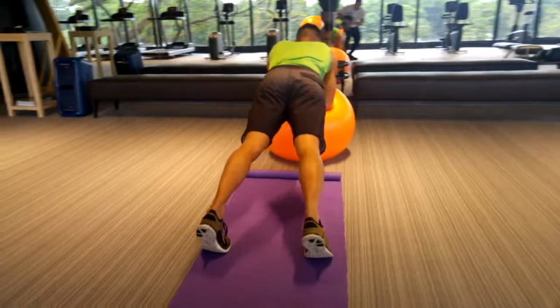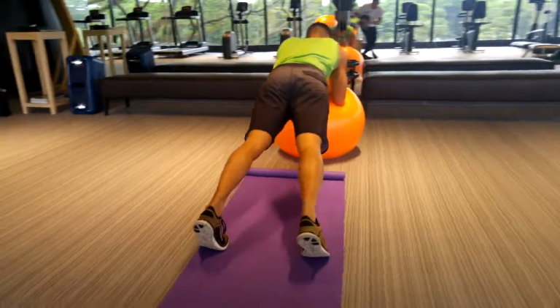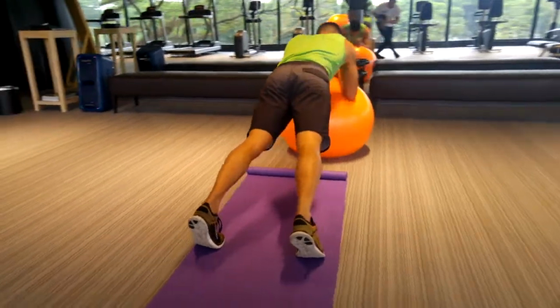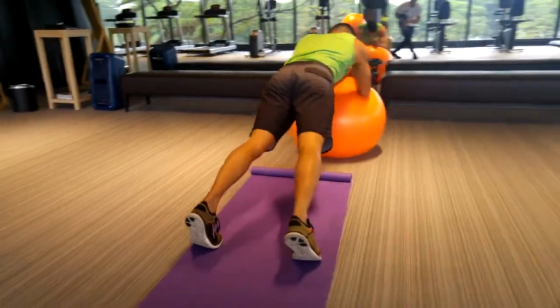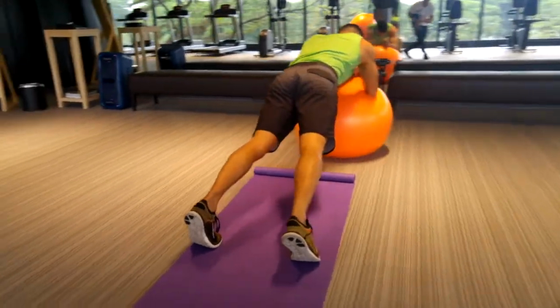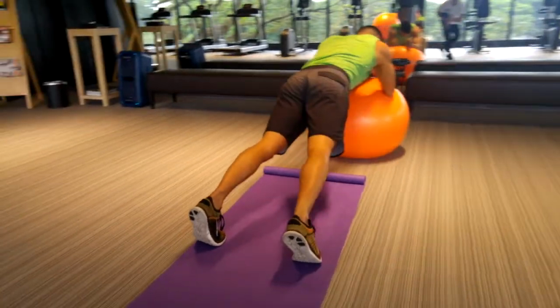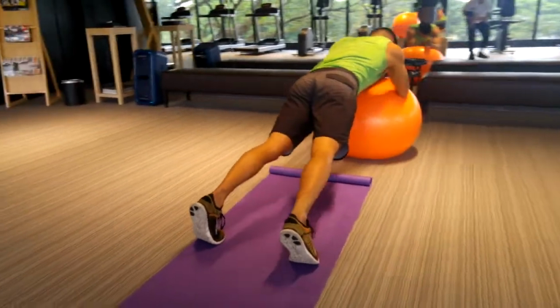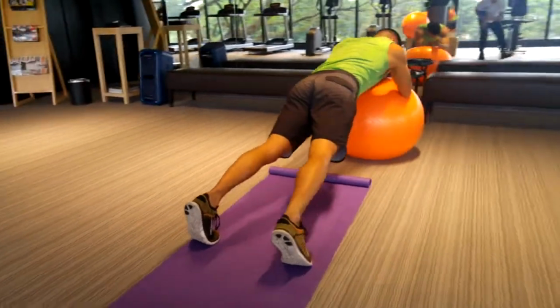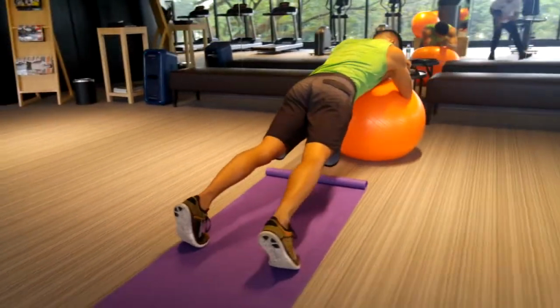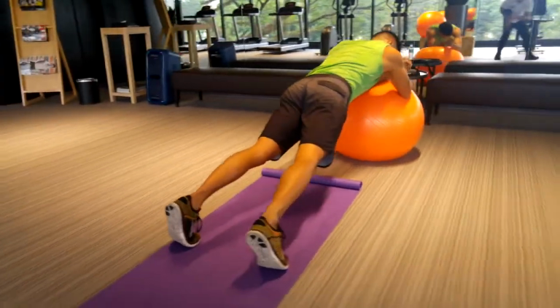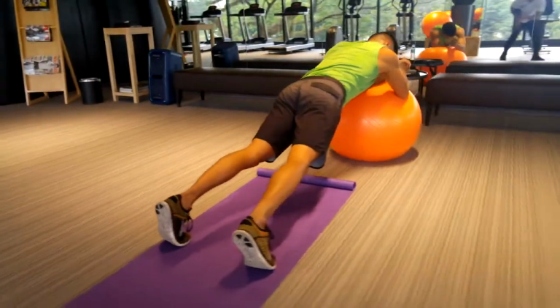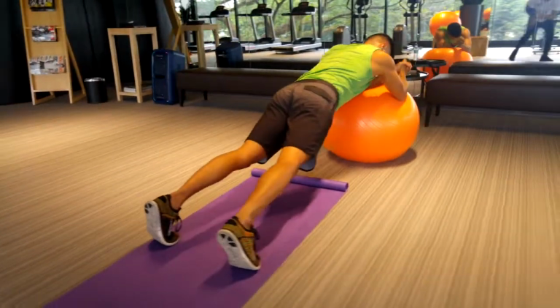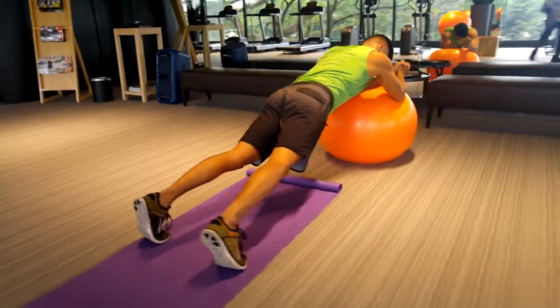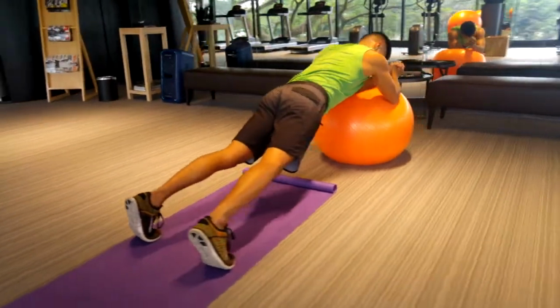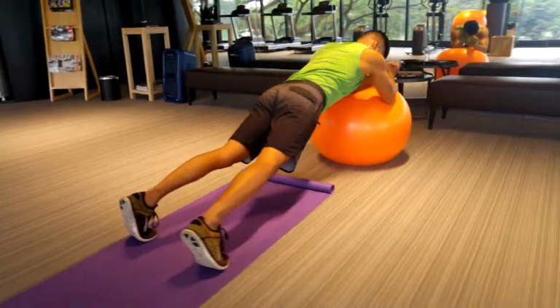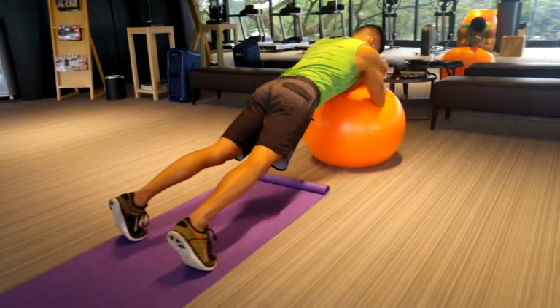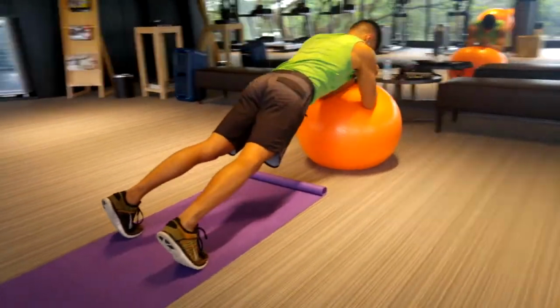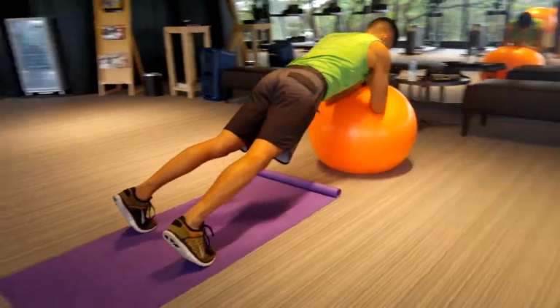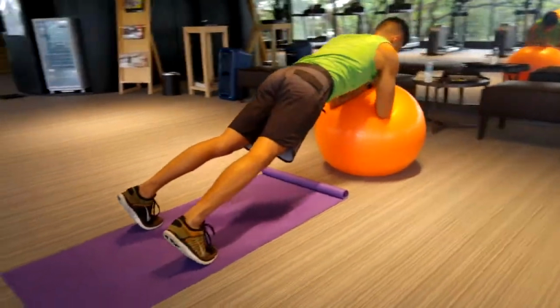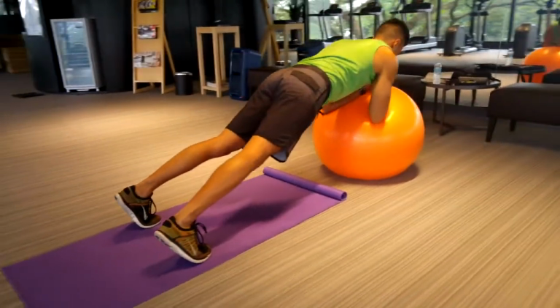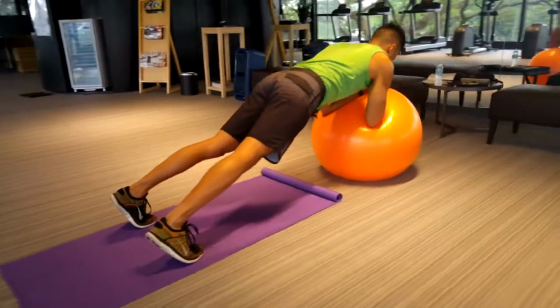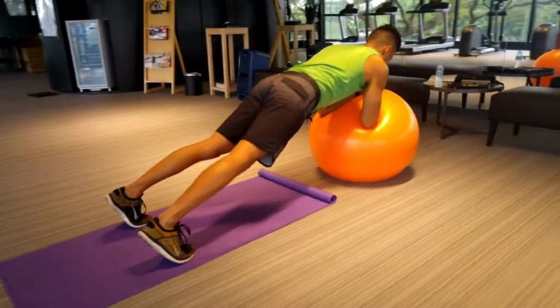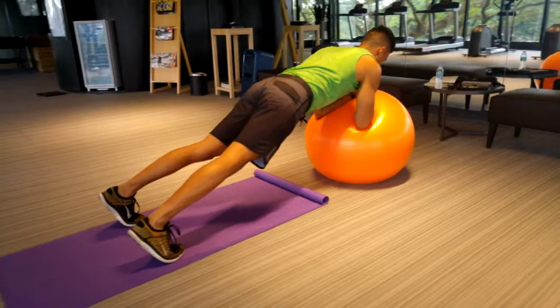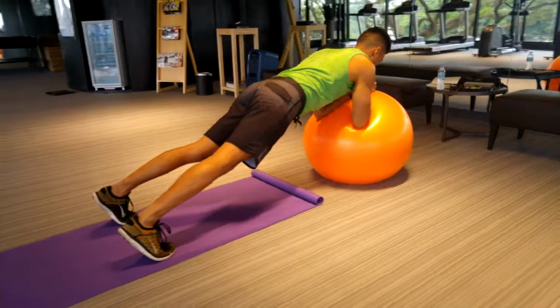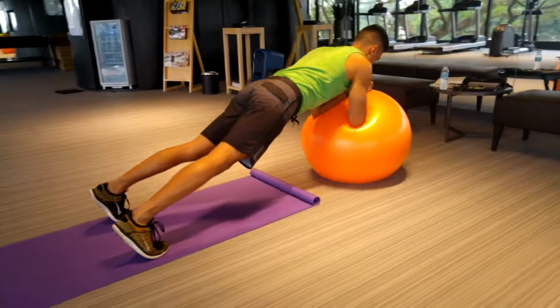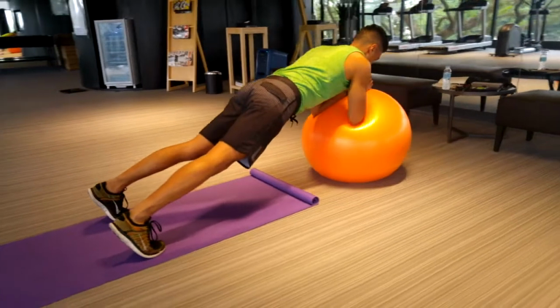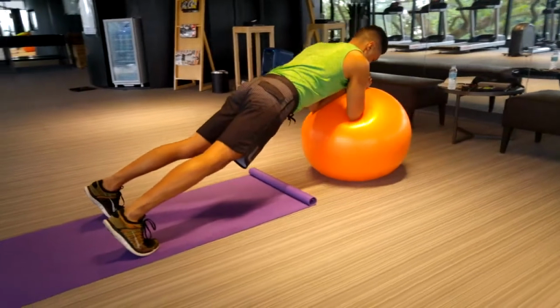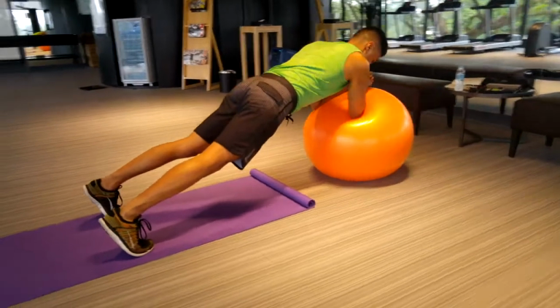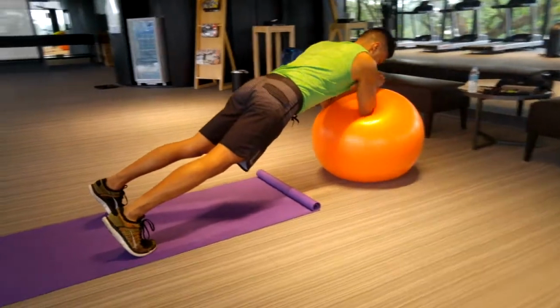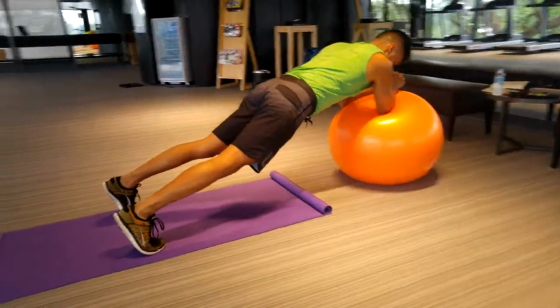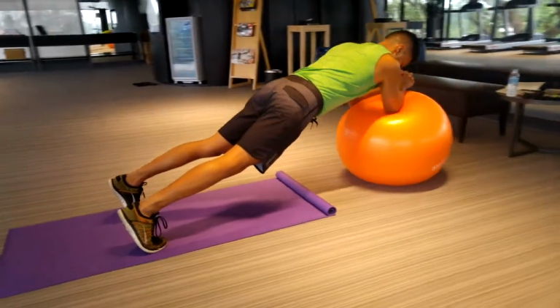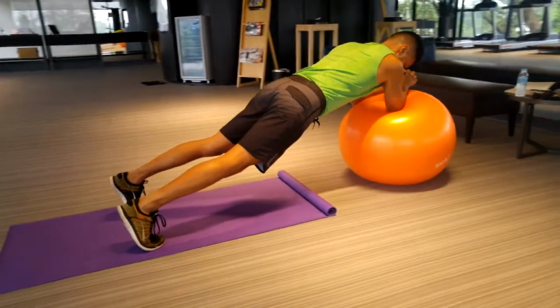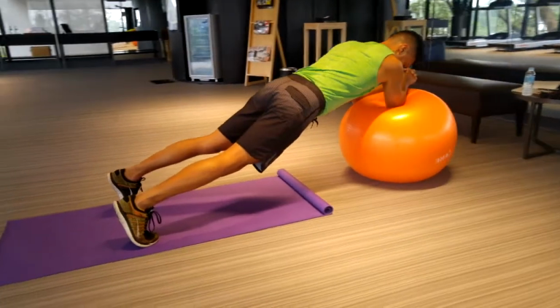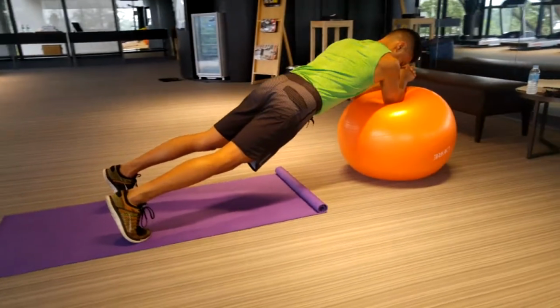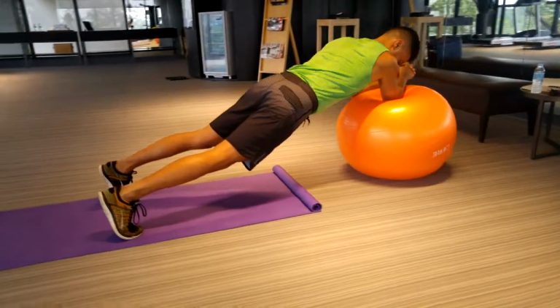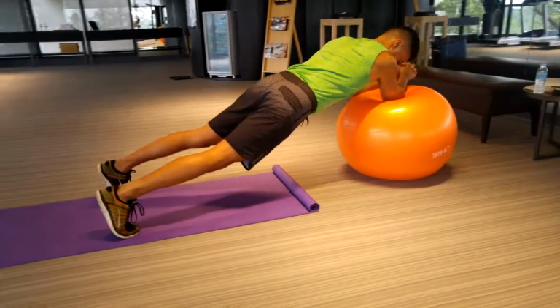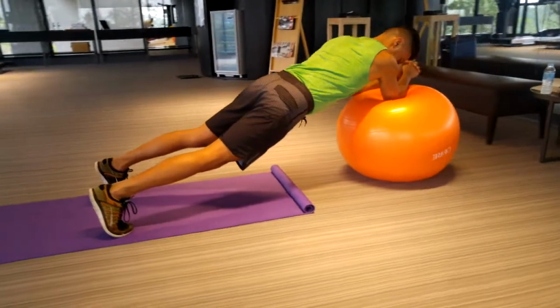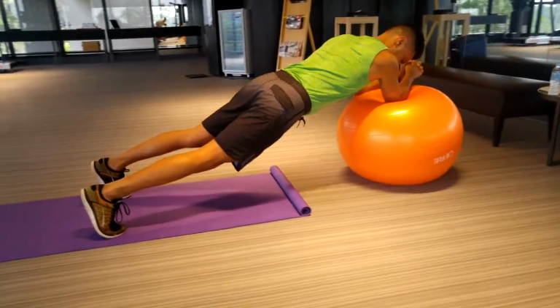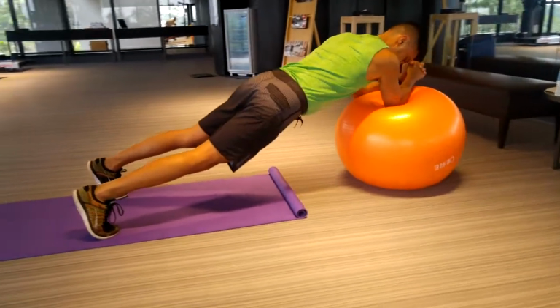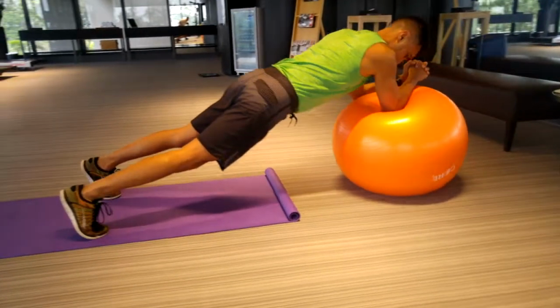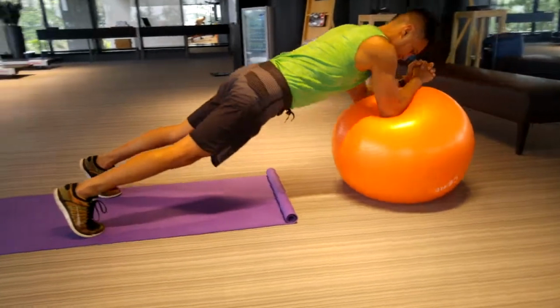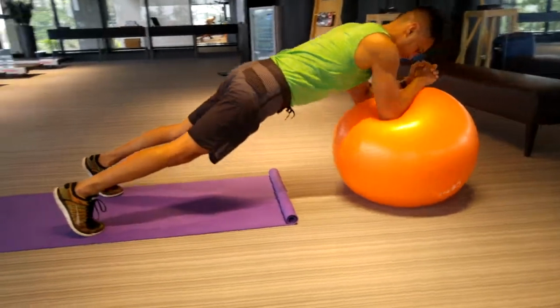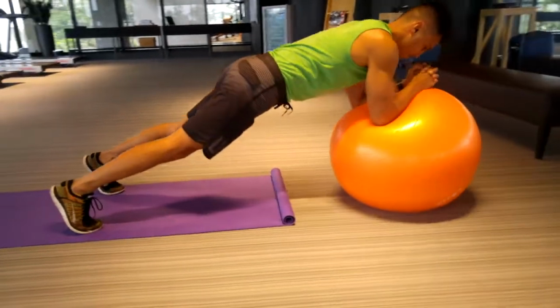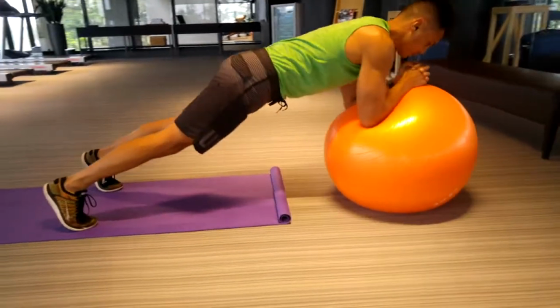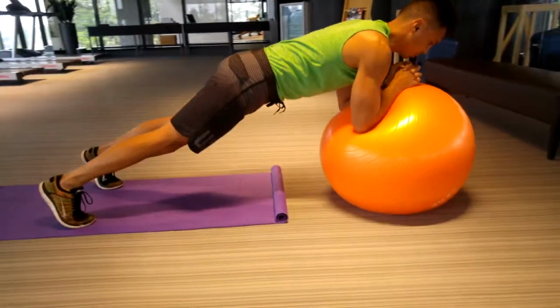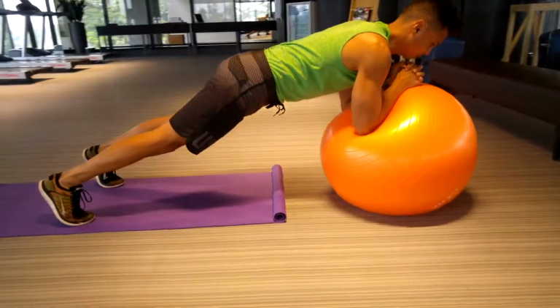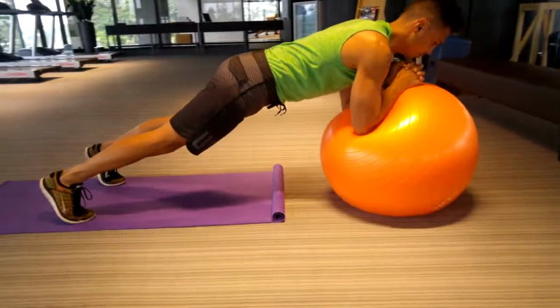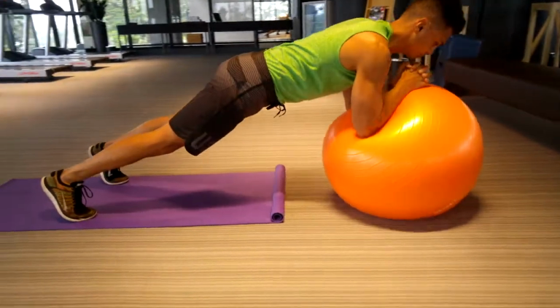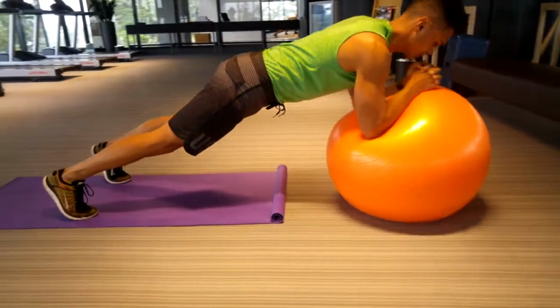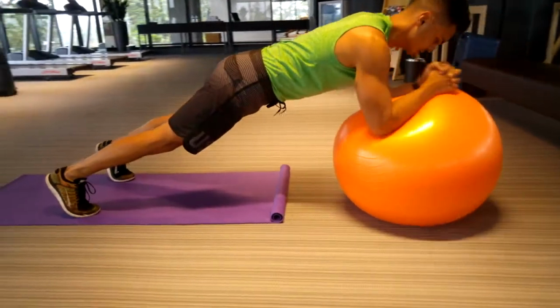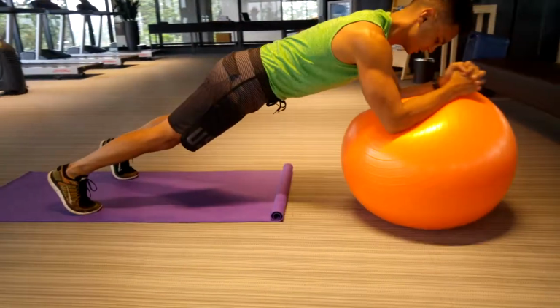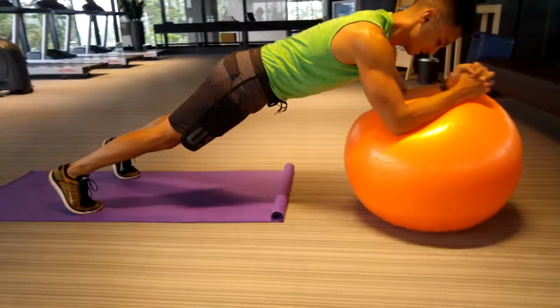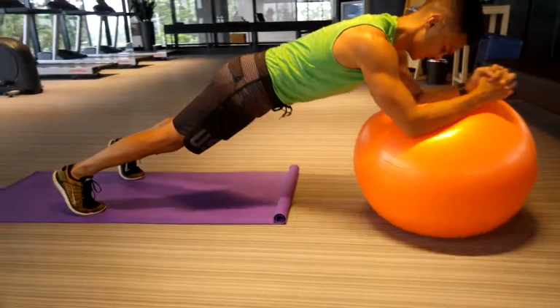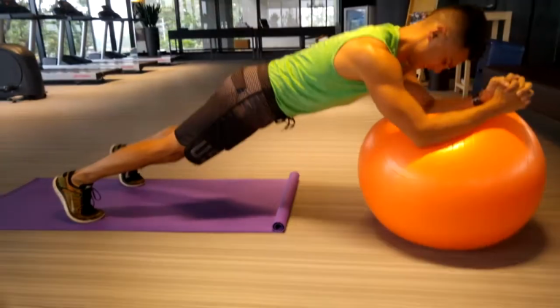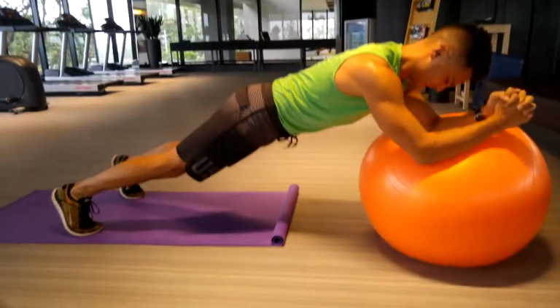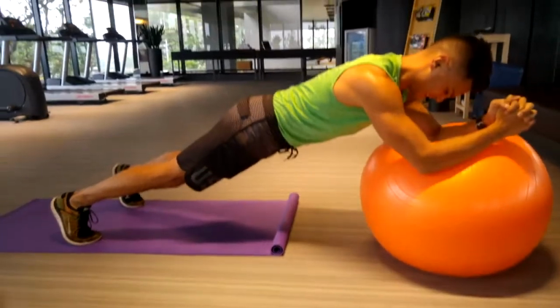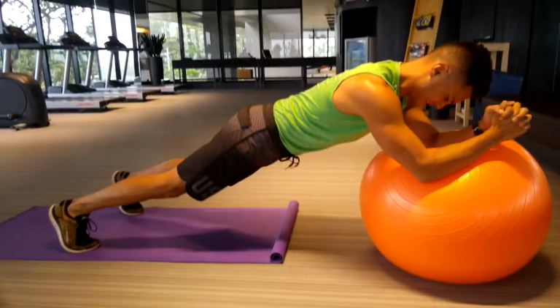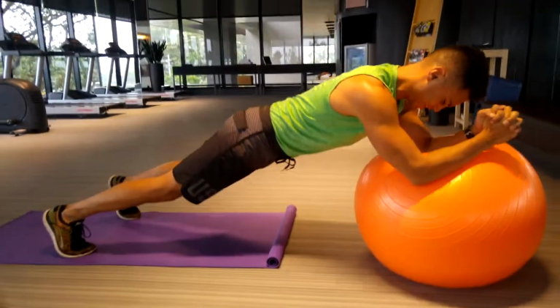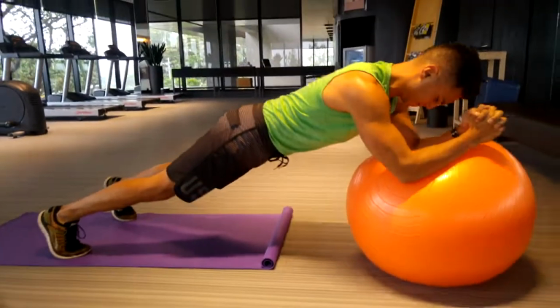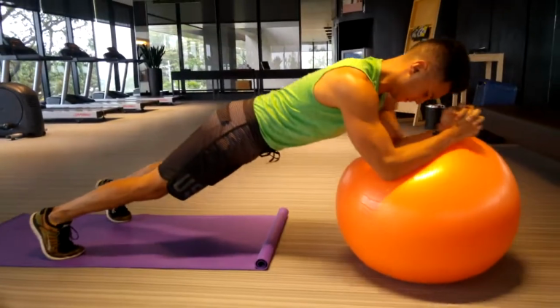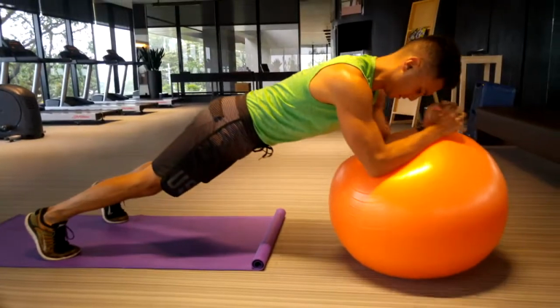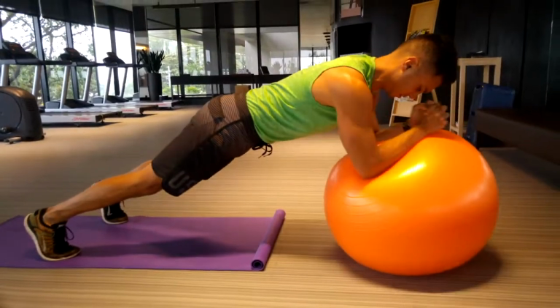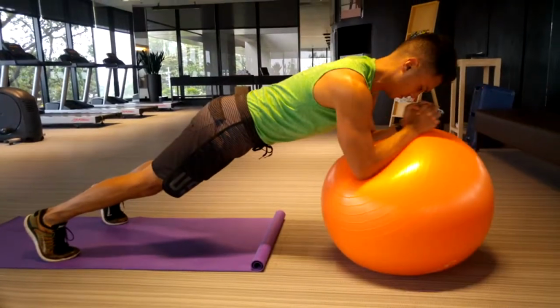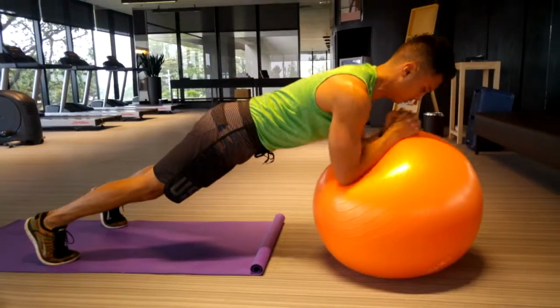Now if you want to work your obliques, you're going to push the ball to one side, pull back to center, and then push the ball back out to the other side.